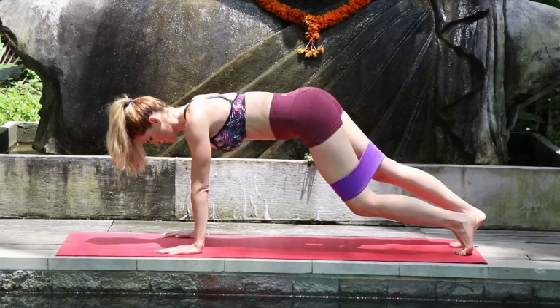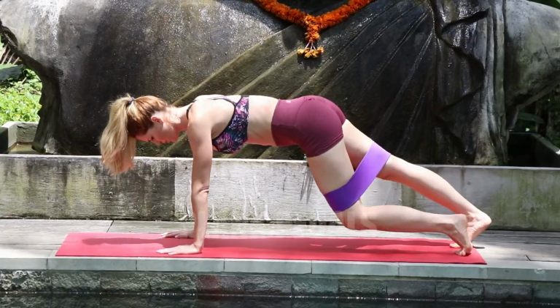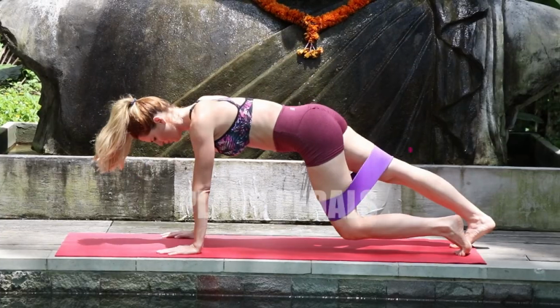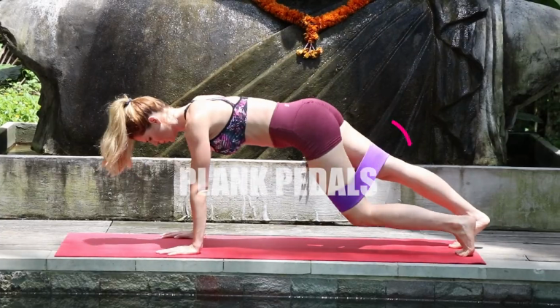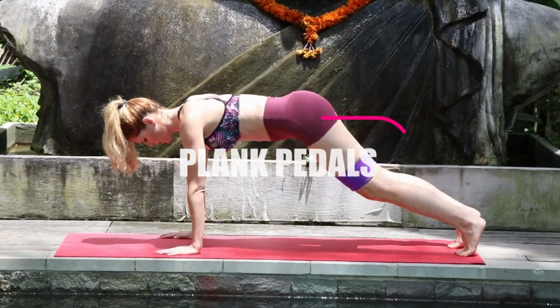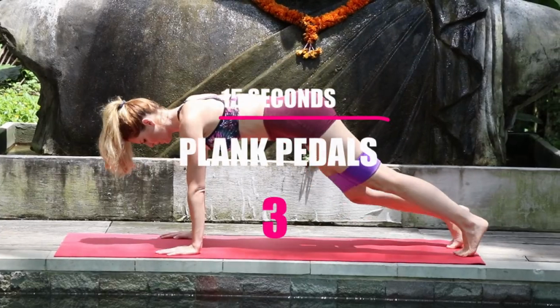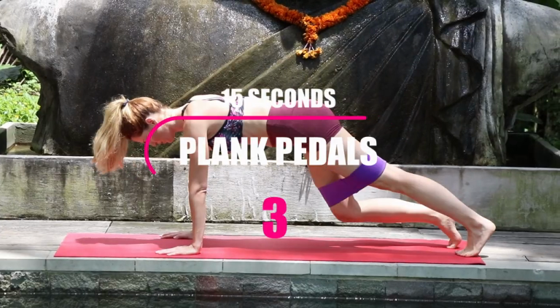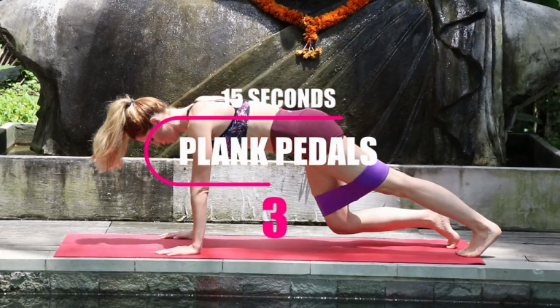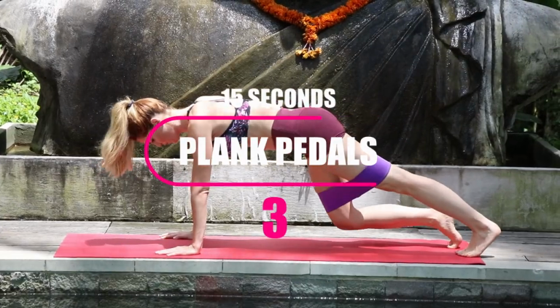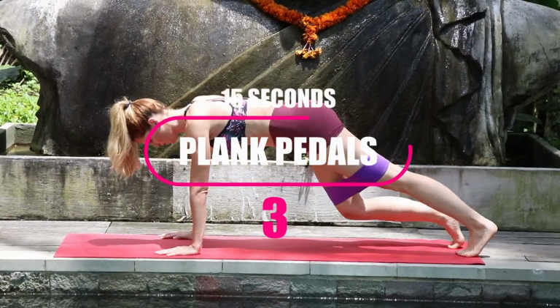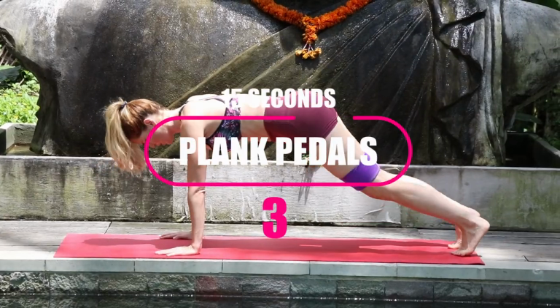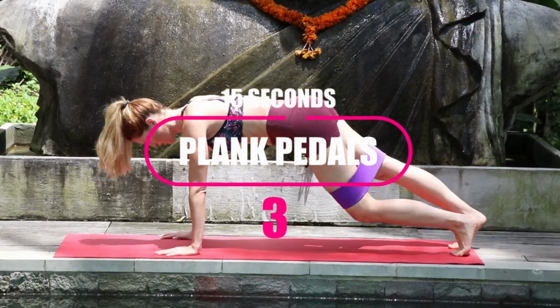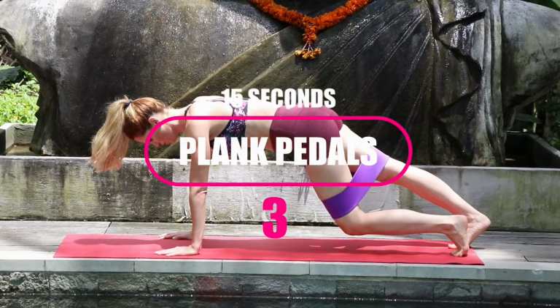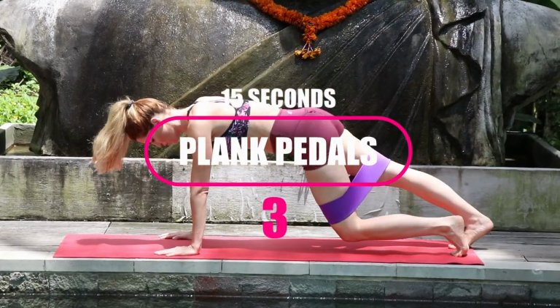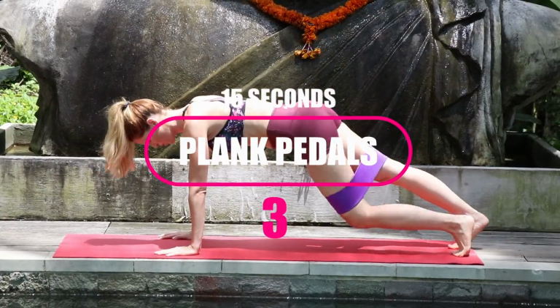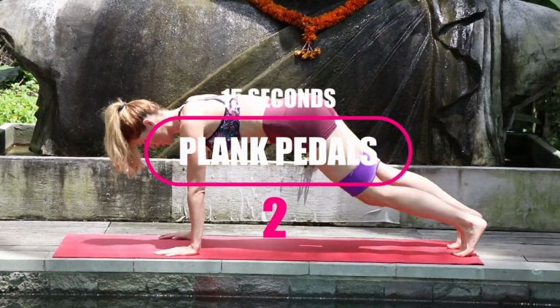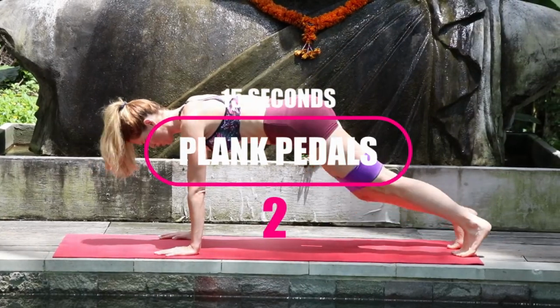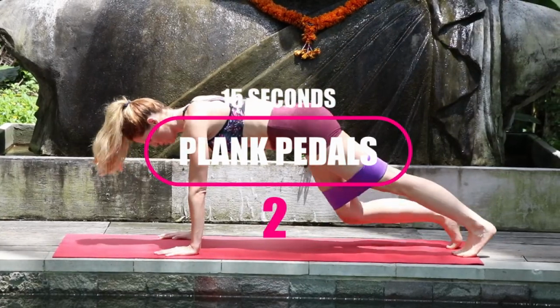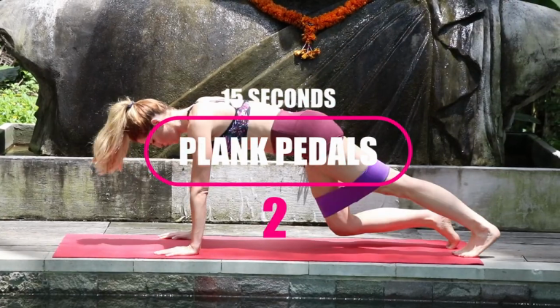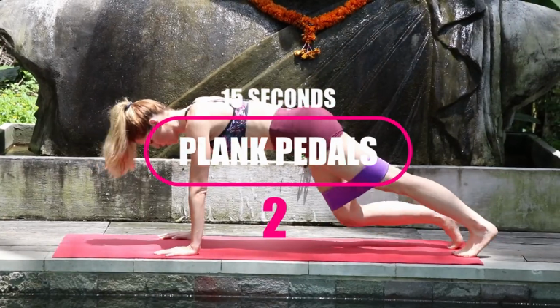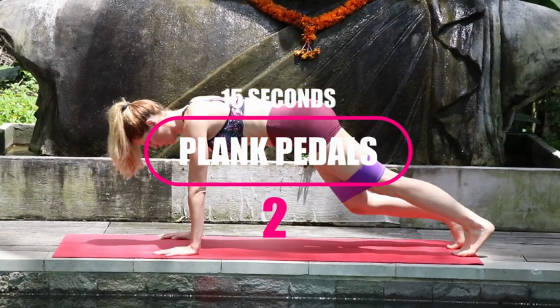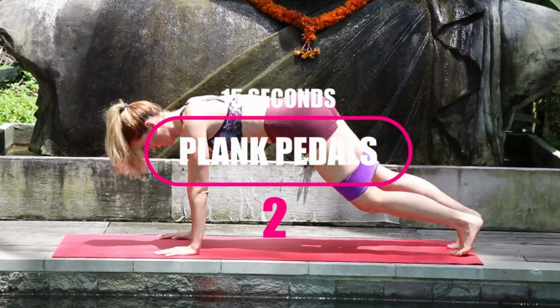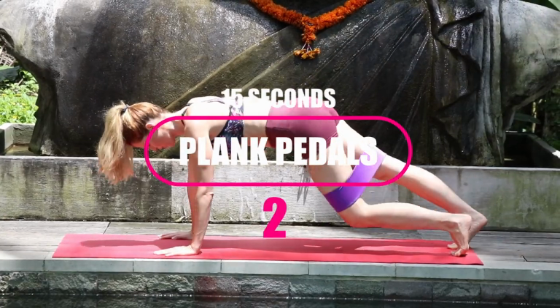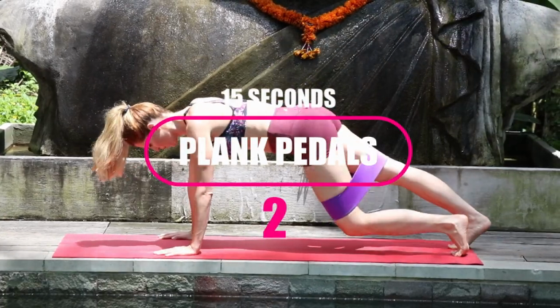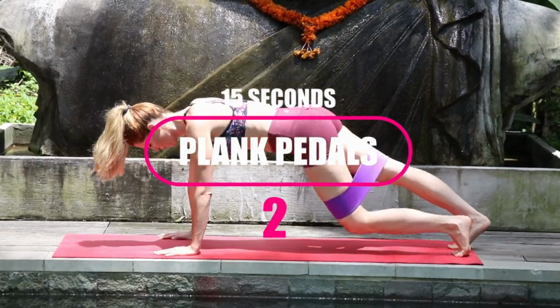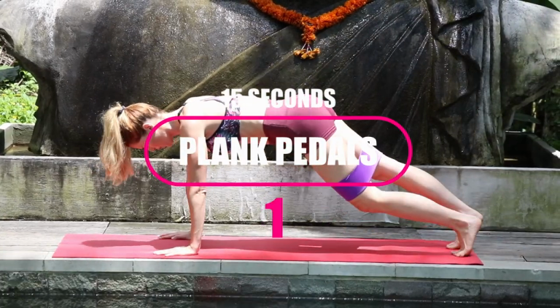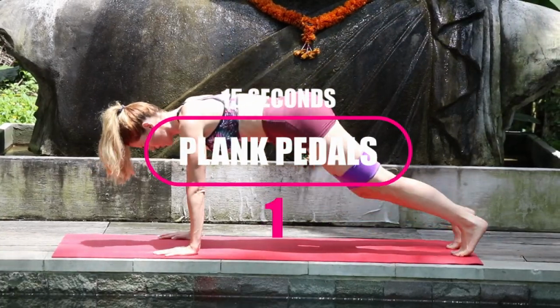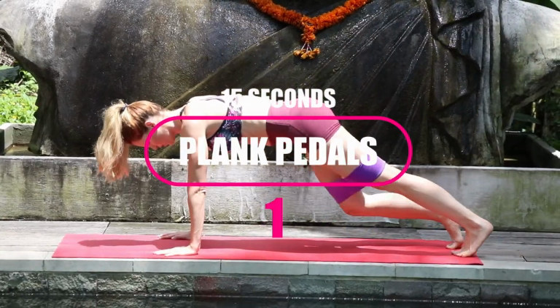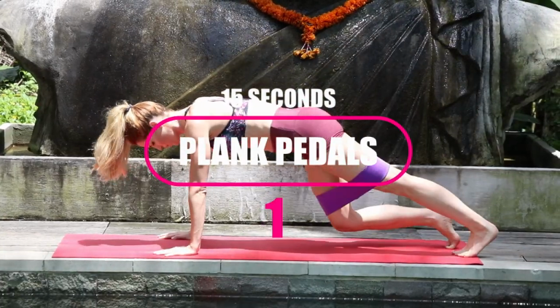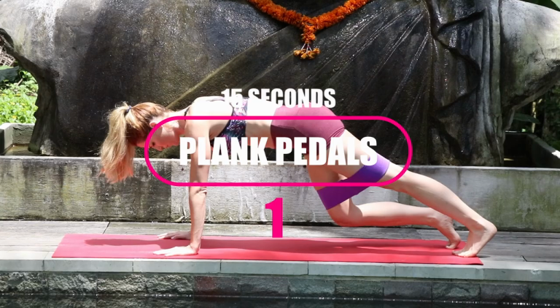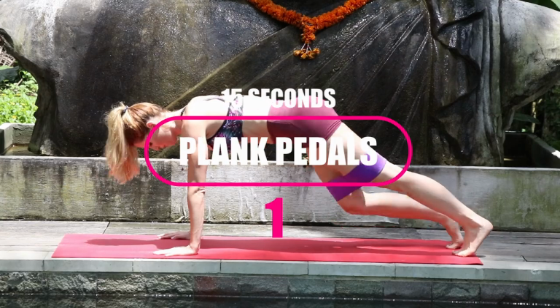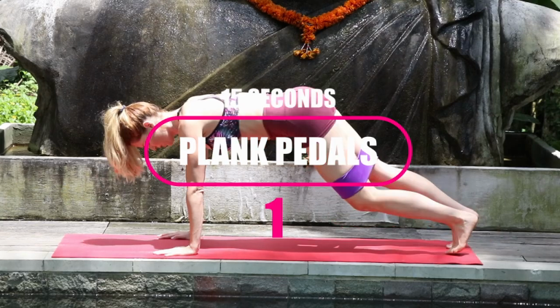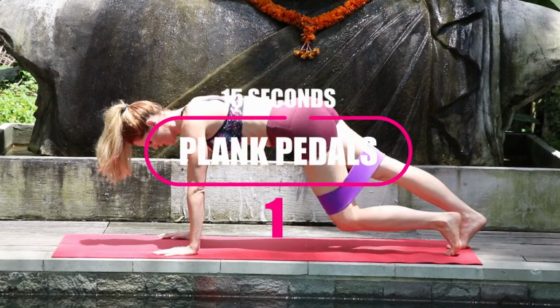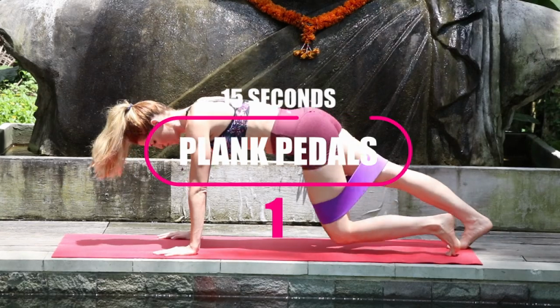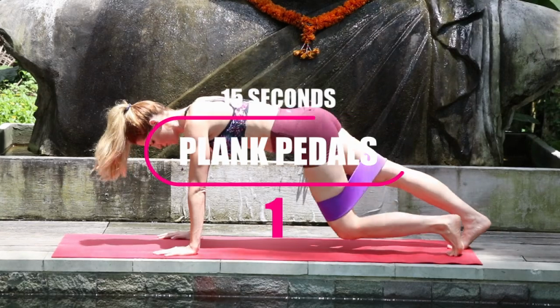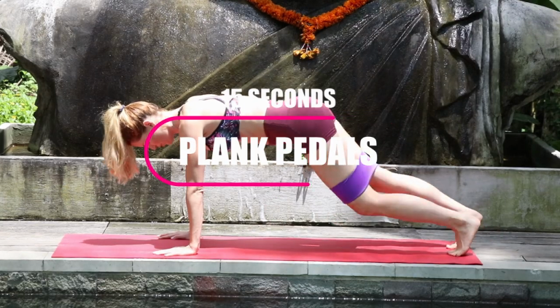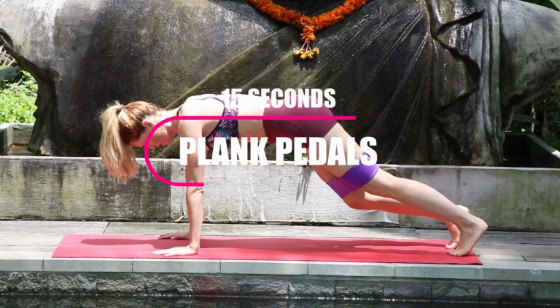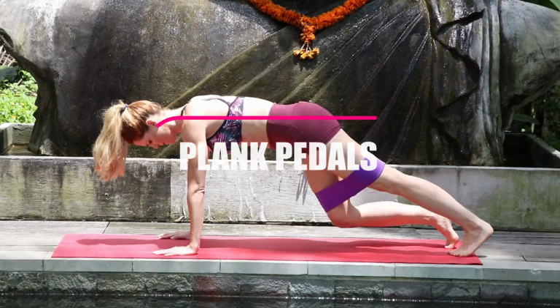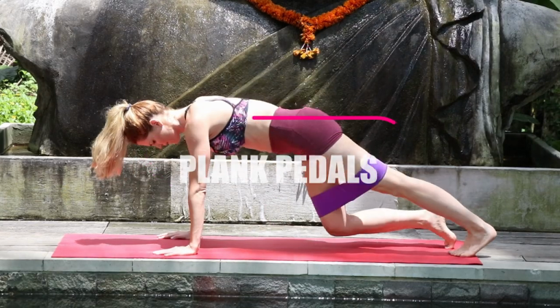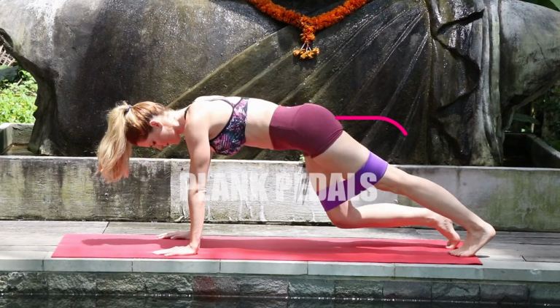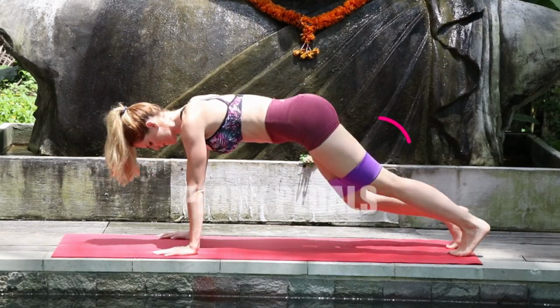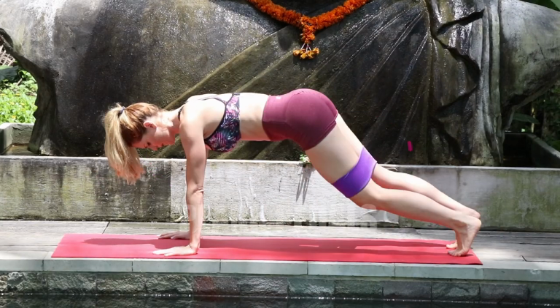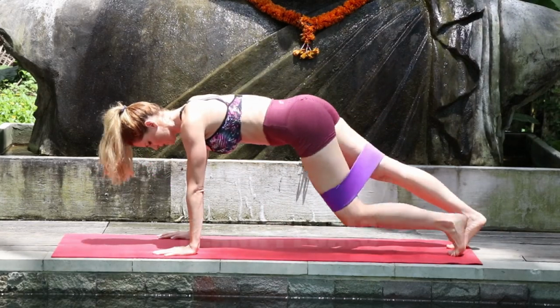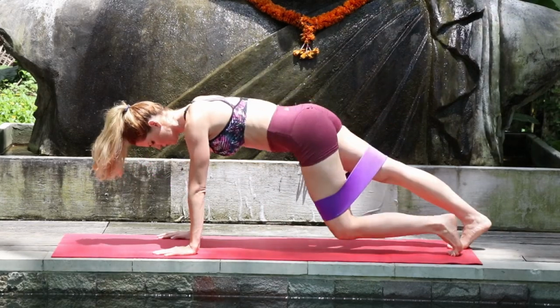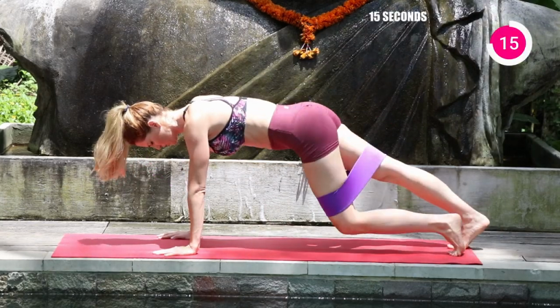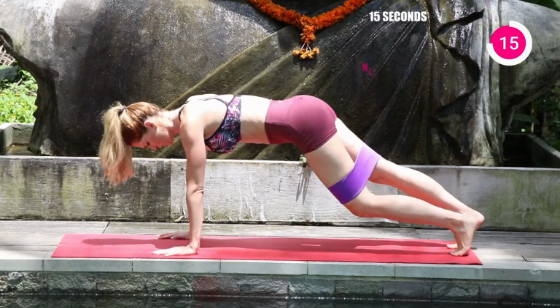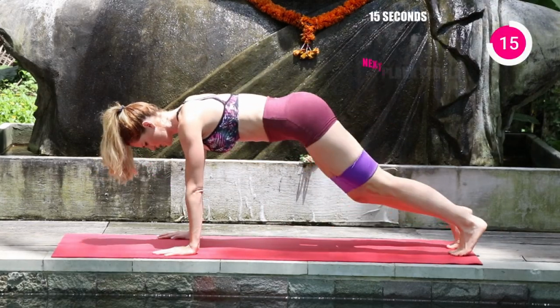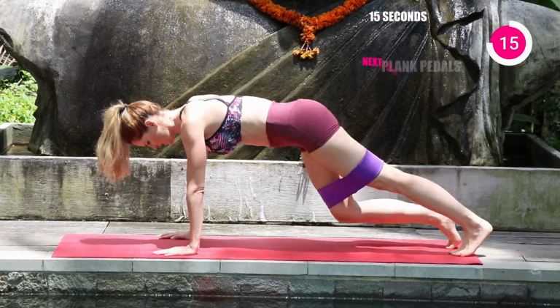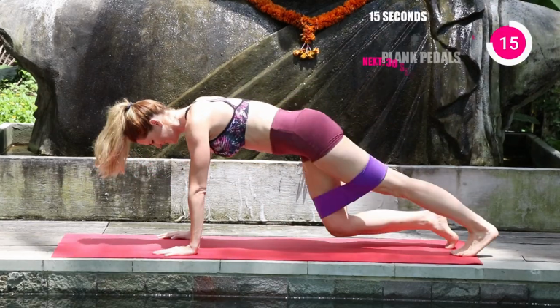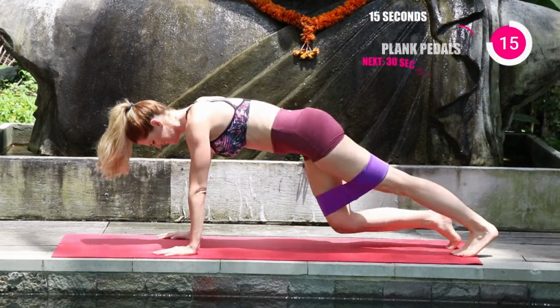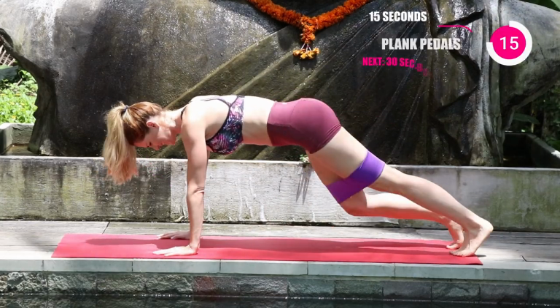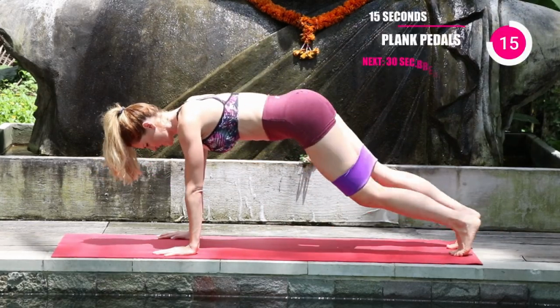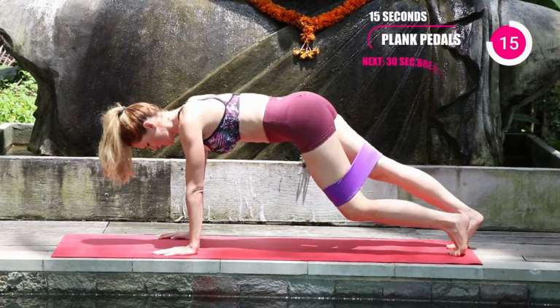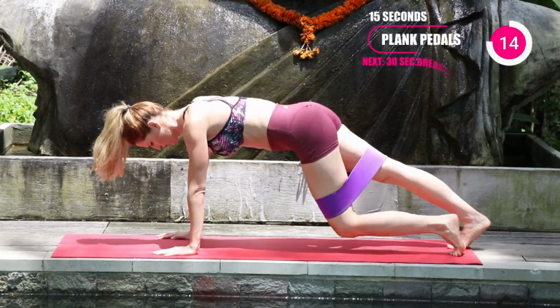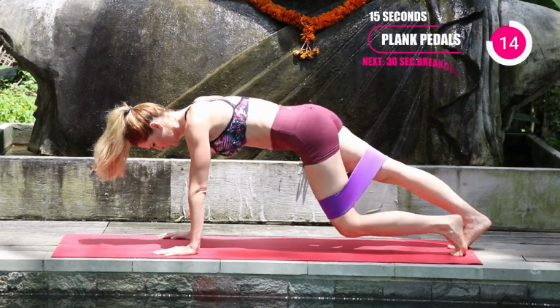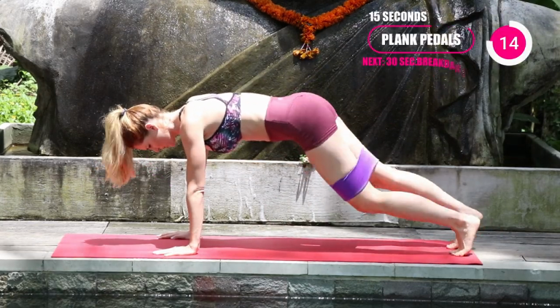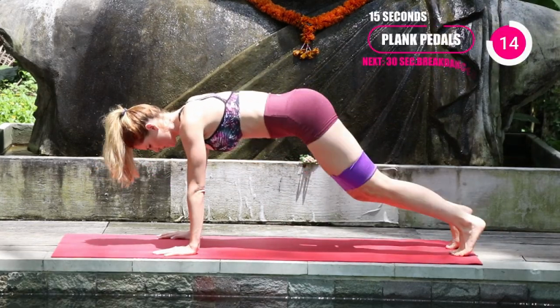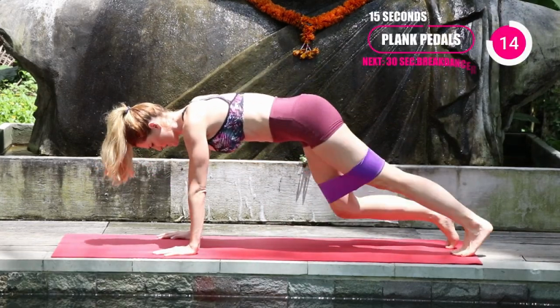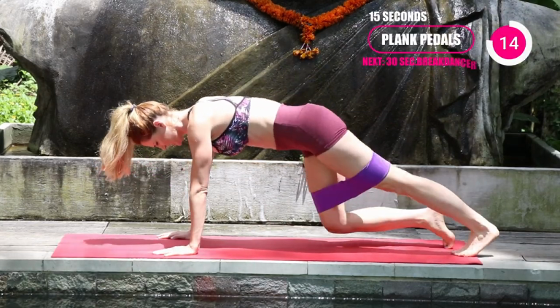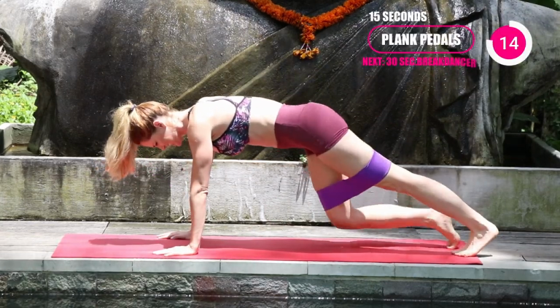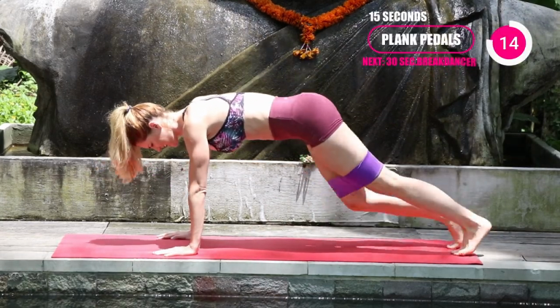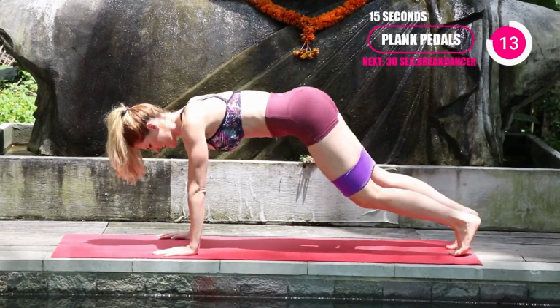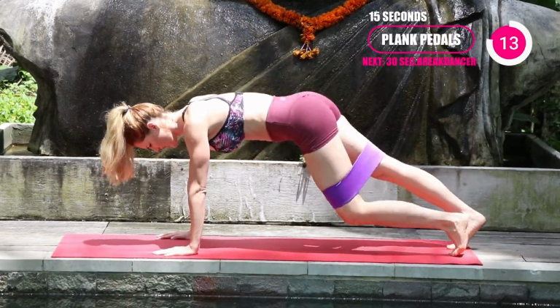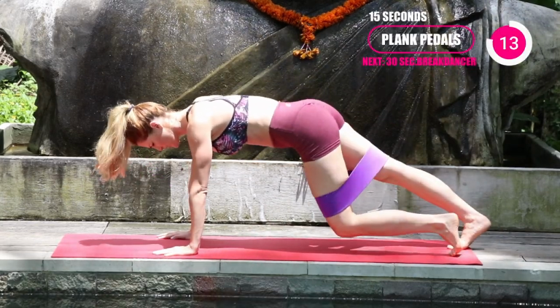Now that your triceps are on fire, just go into a plank — this is called the plank pedals. It's just 15 seconds, simply dropping the knee one at a time.